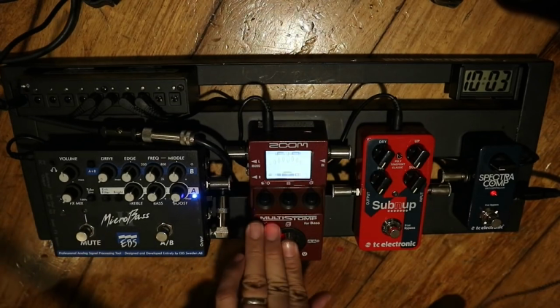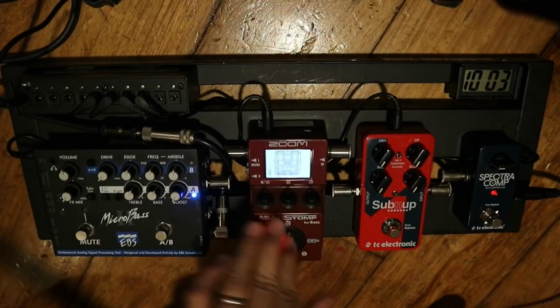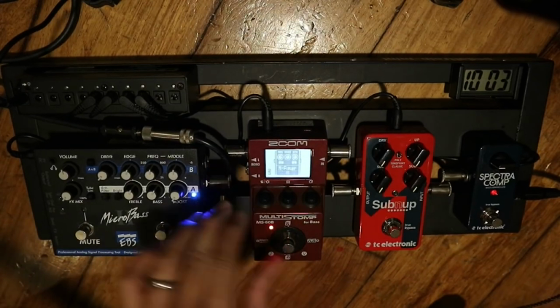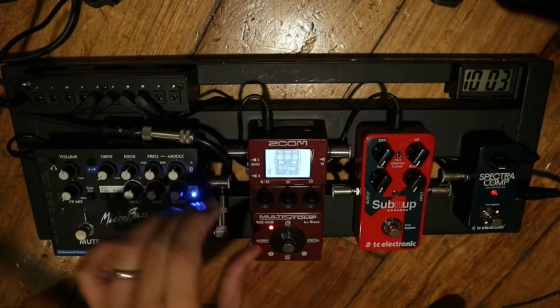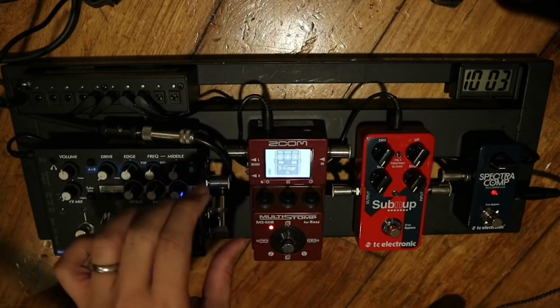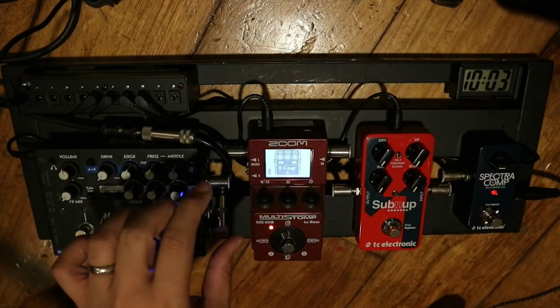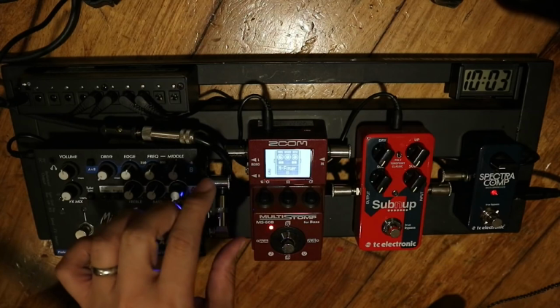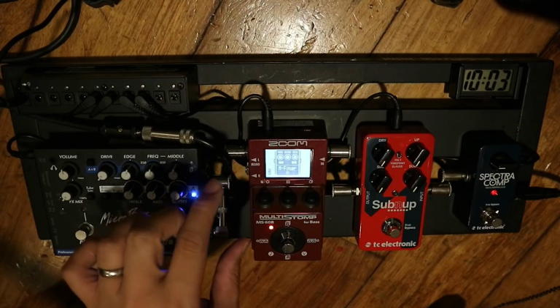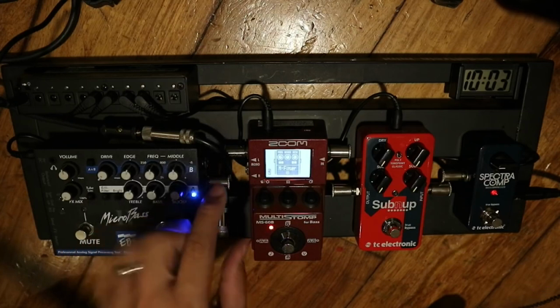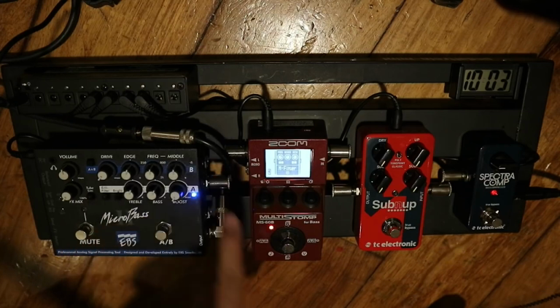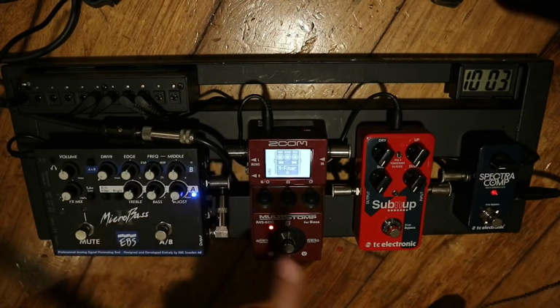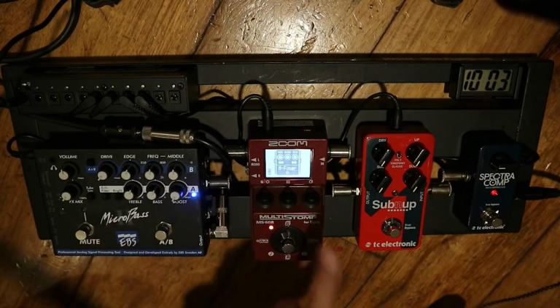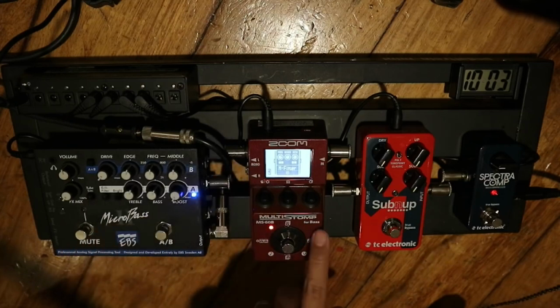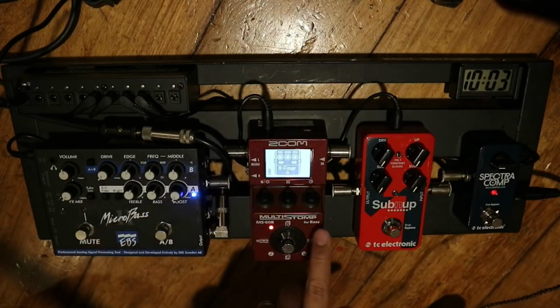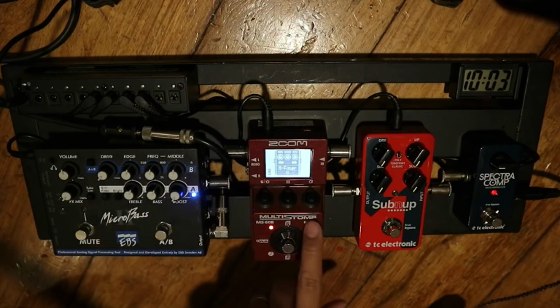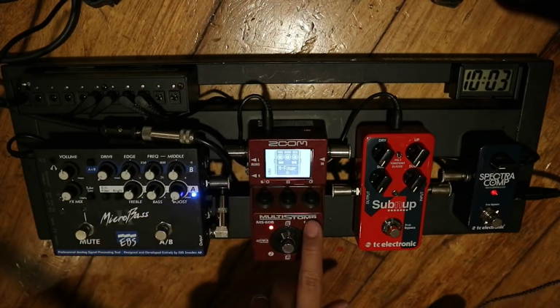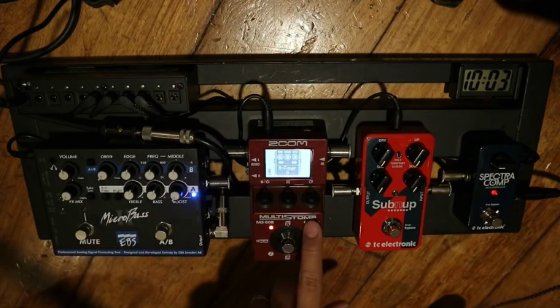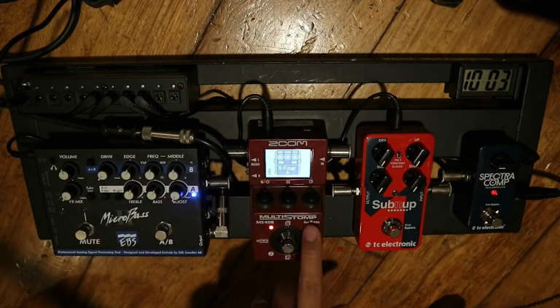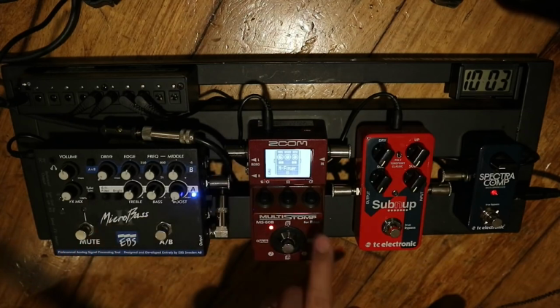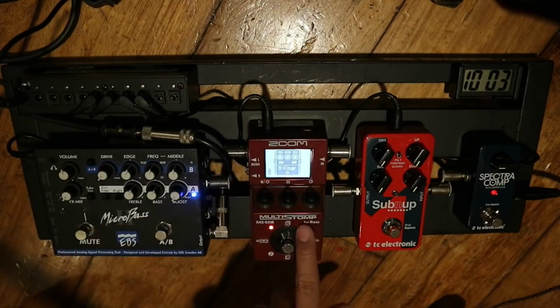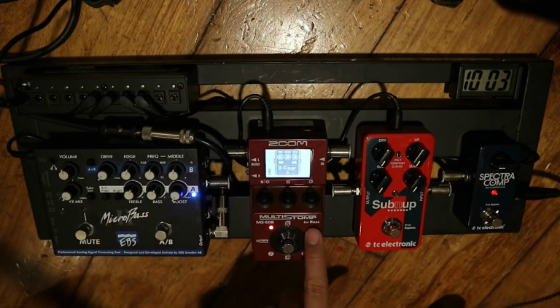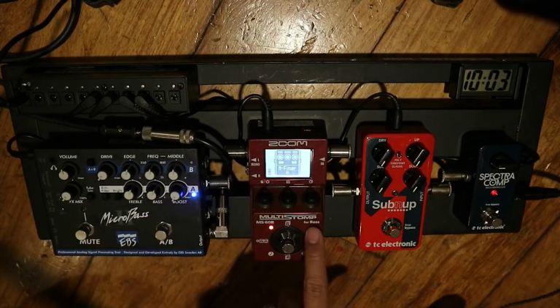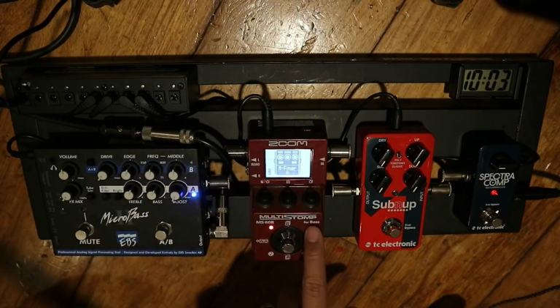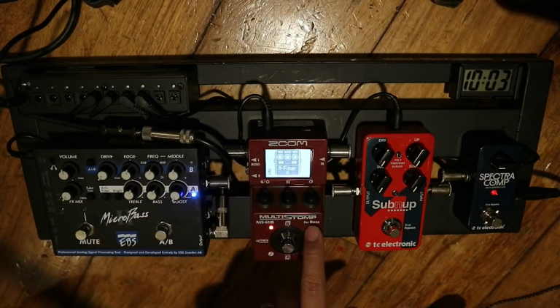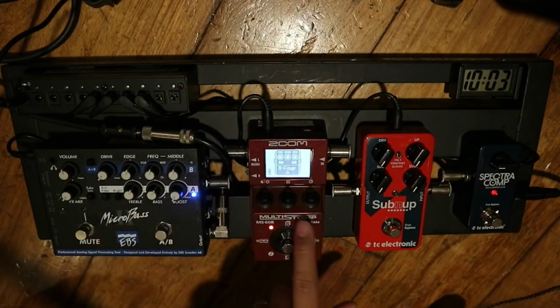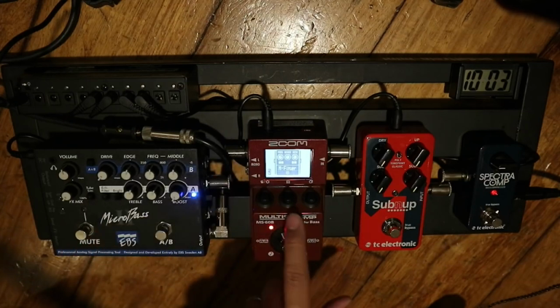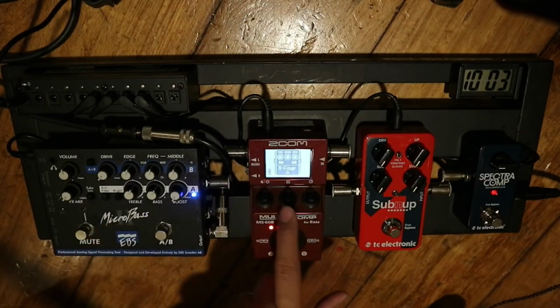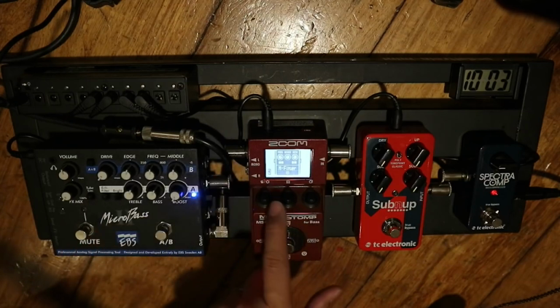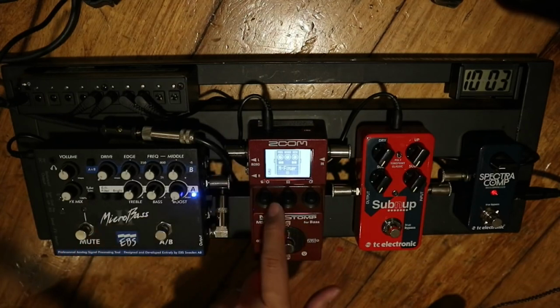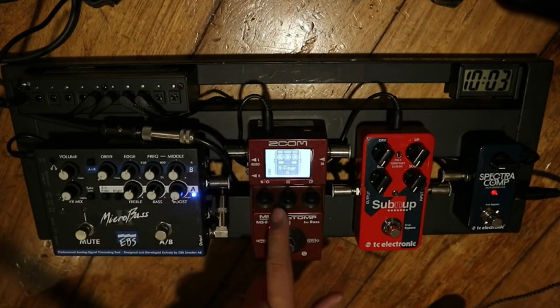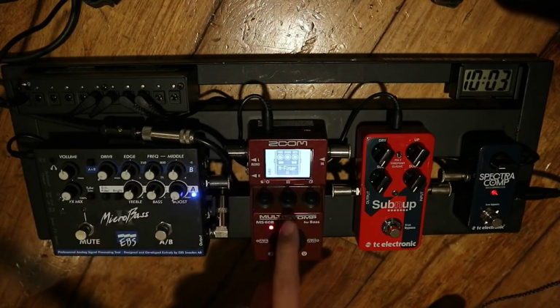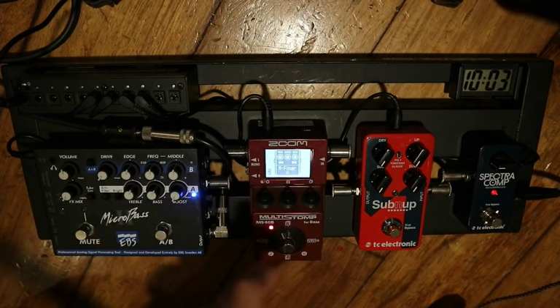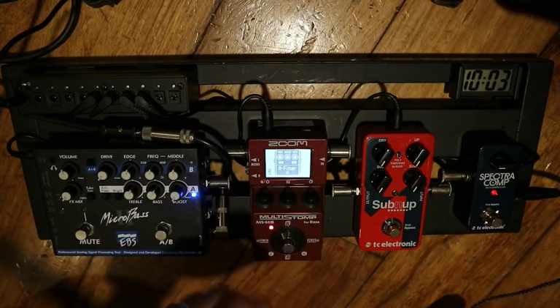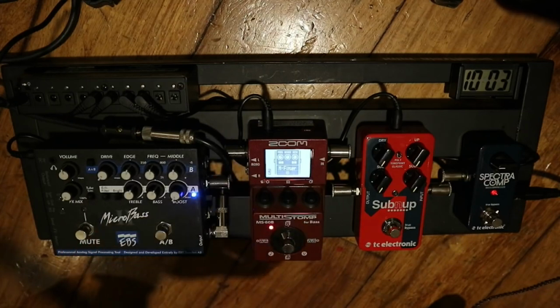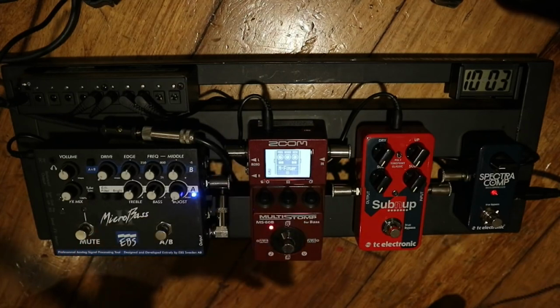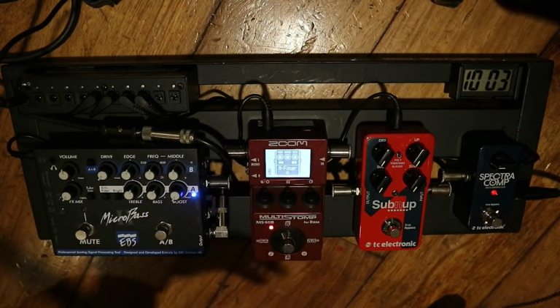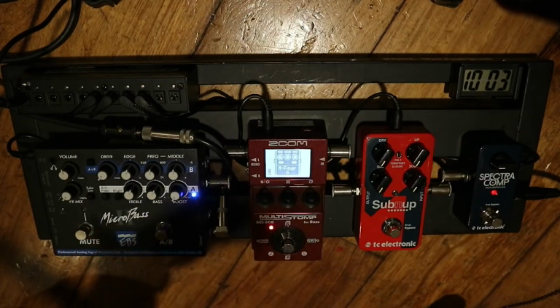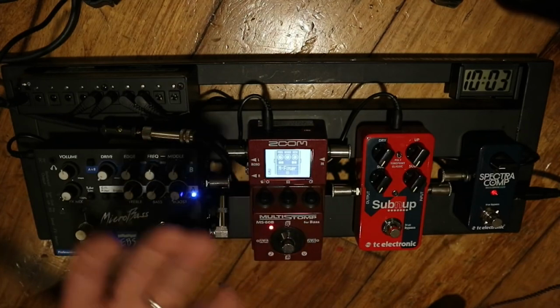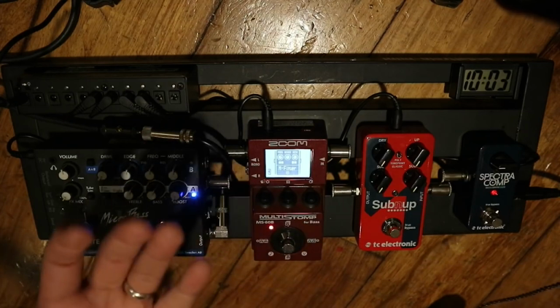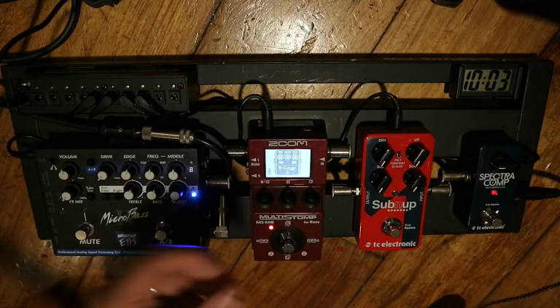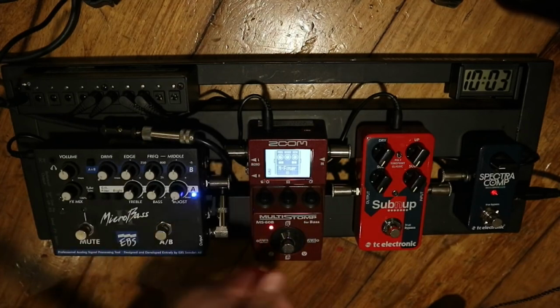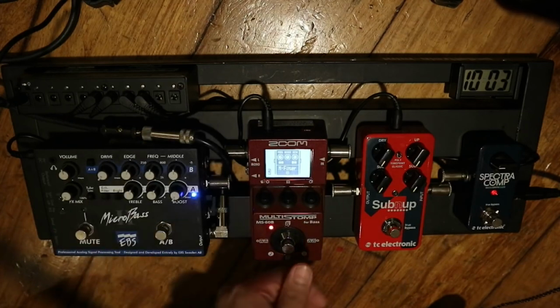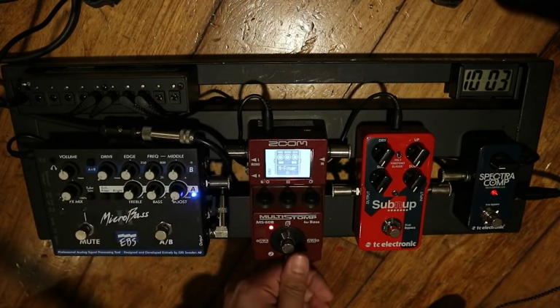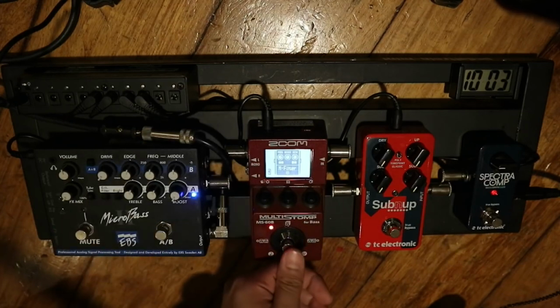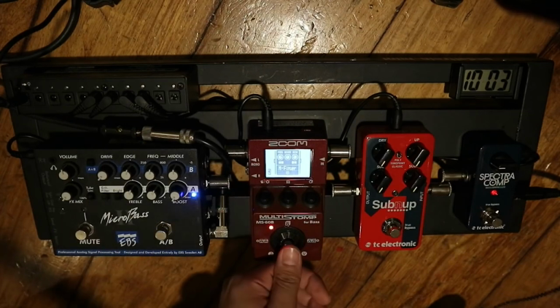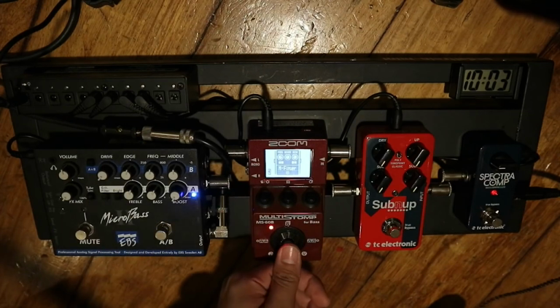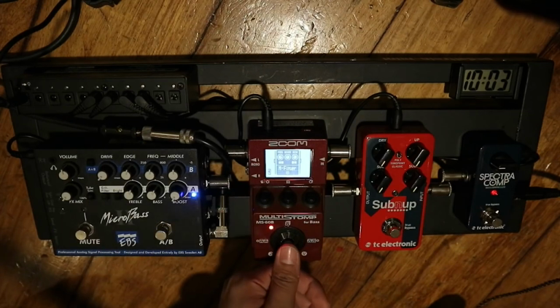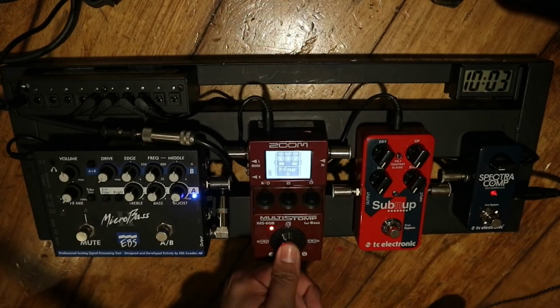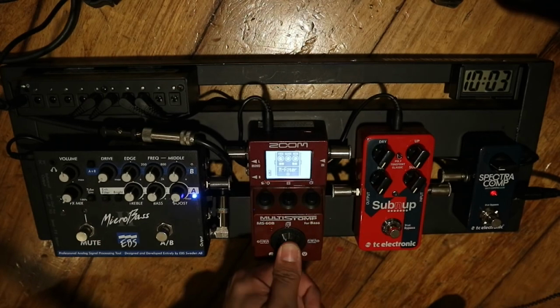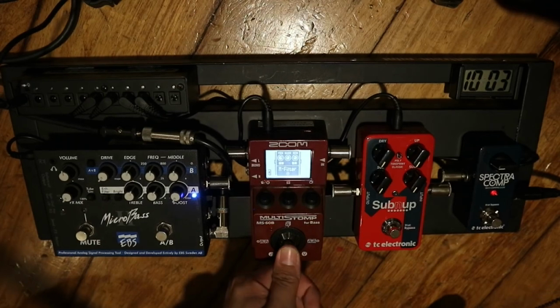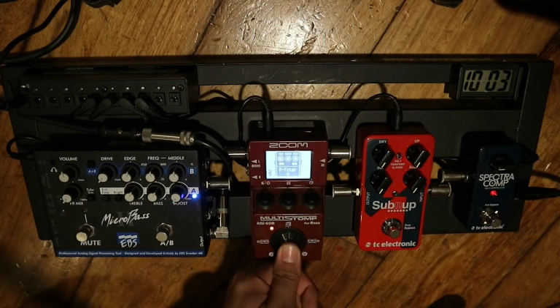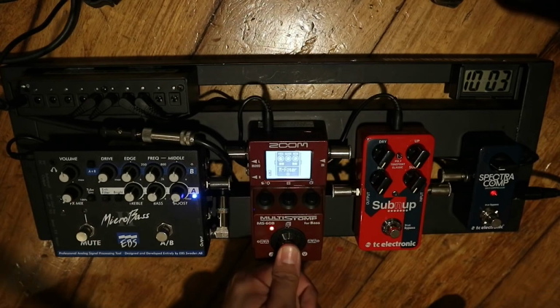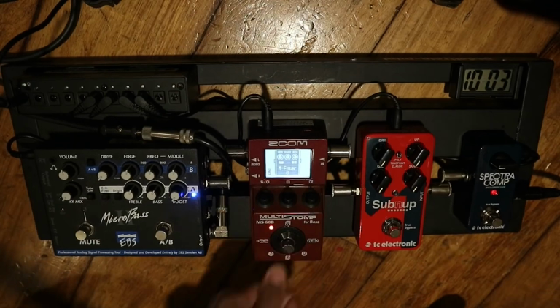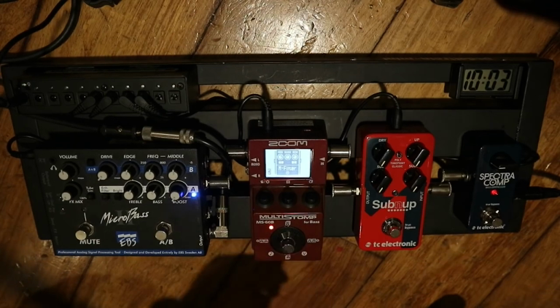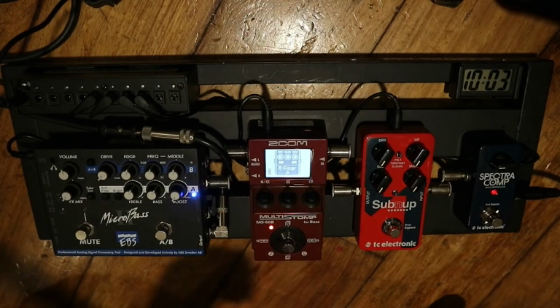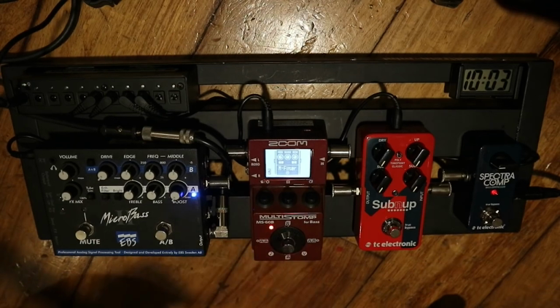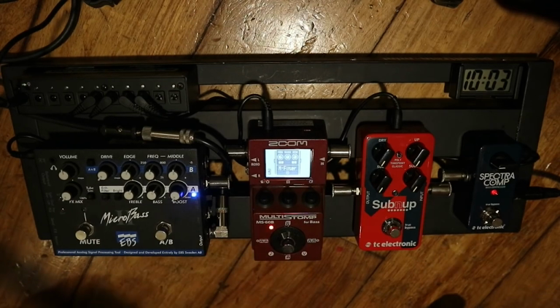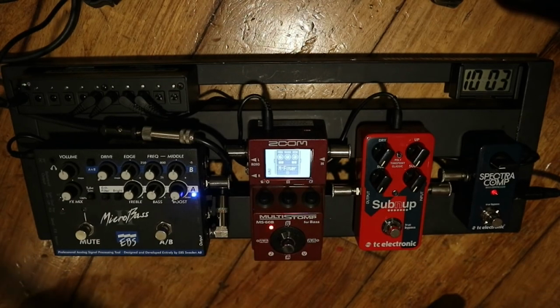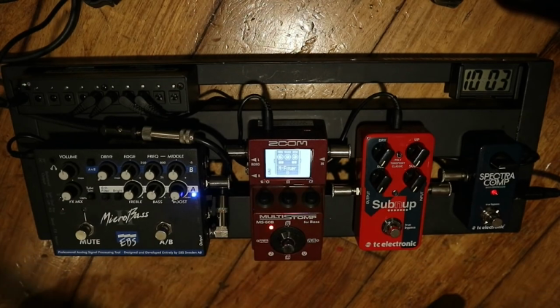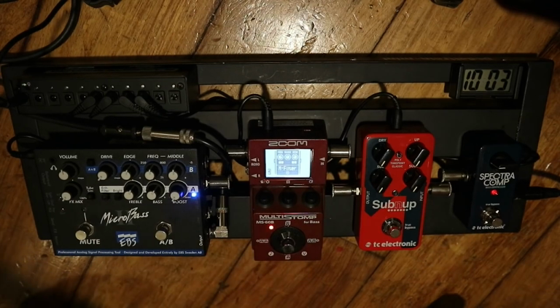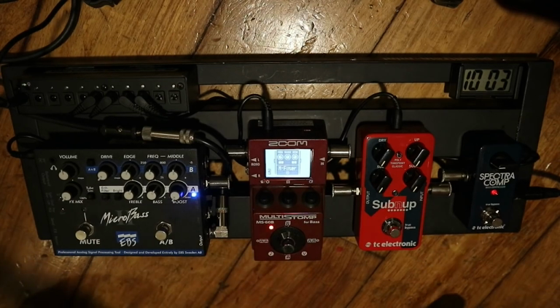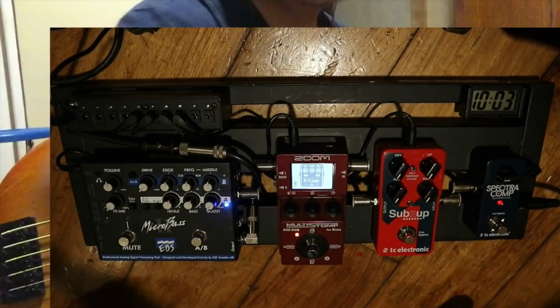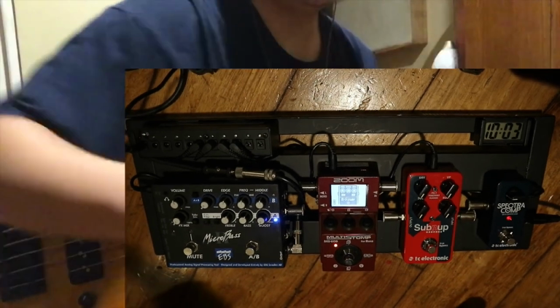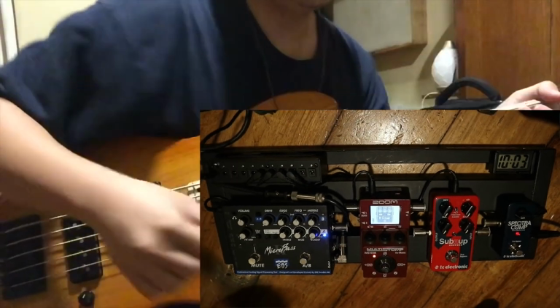Next is as a filter or envelope filter. It's like an automatic wah. Sounds like this.